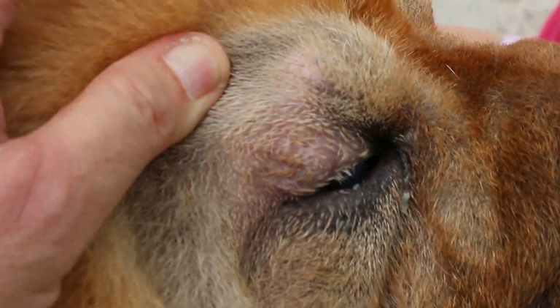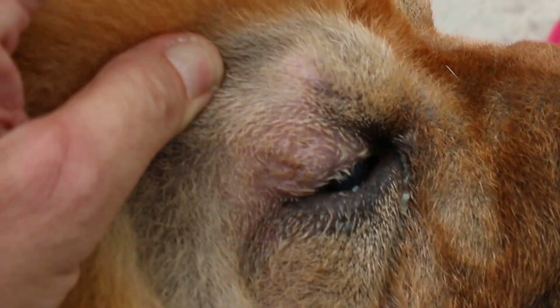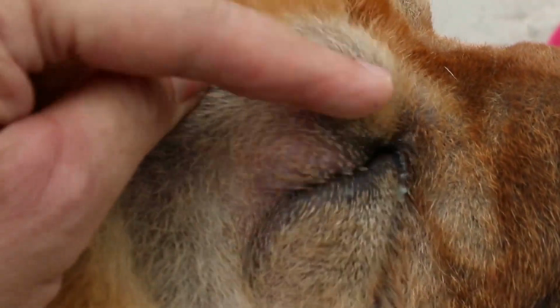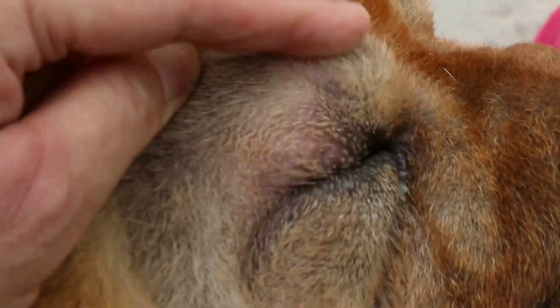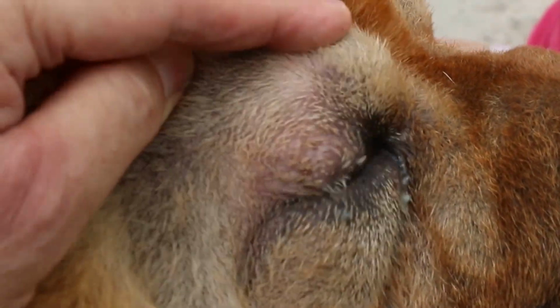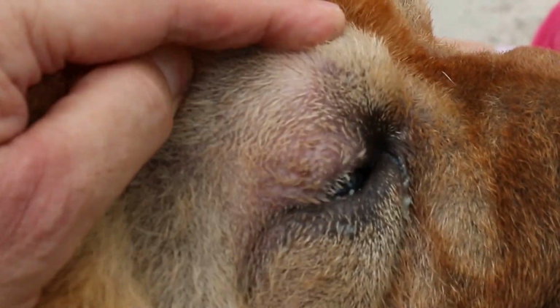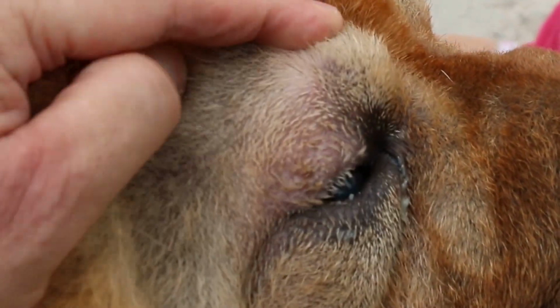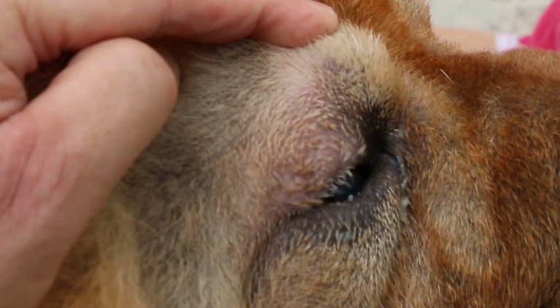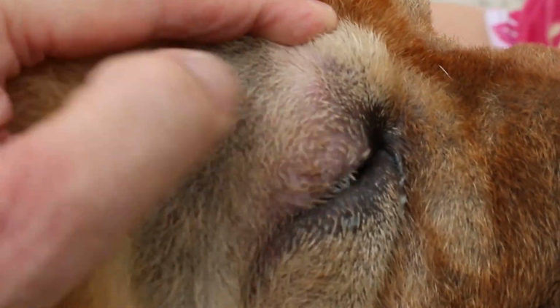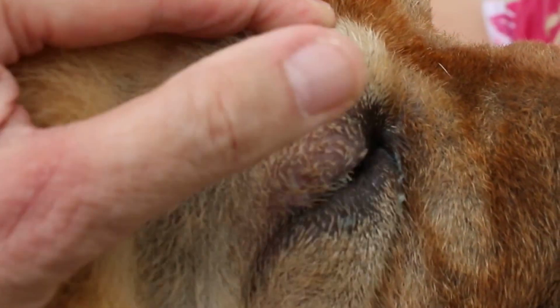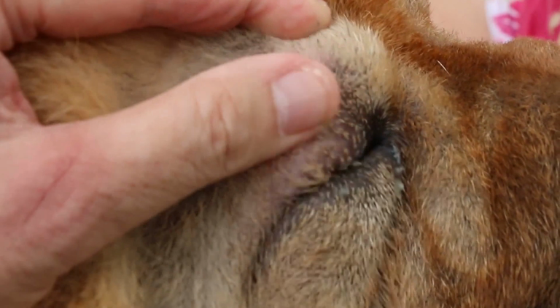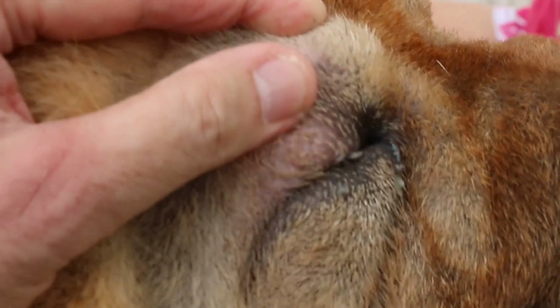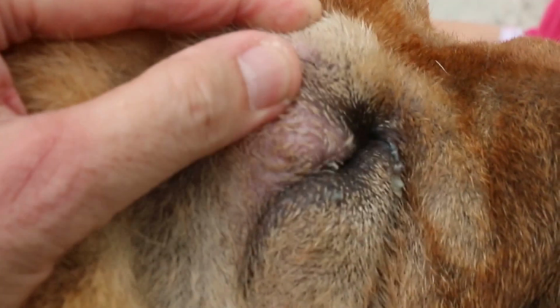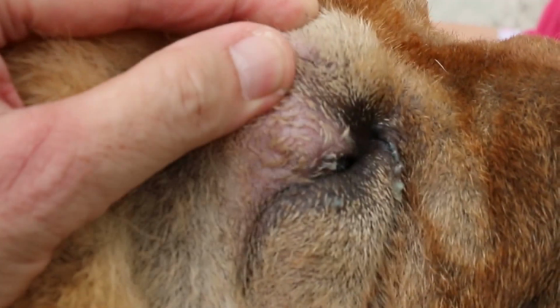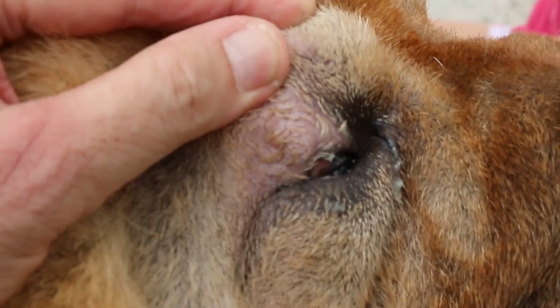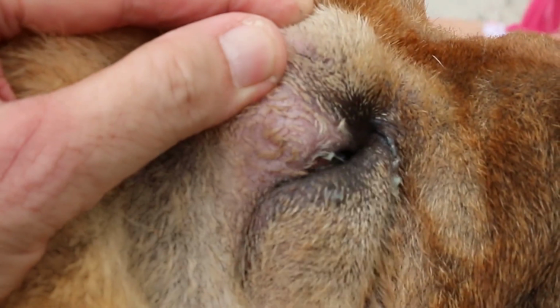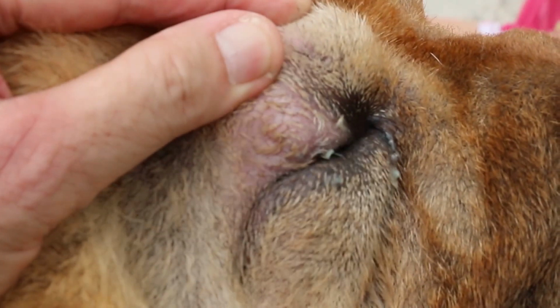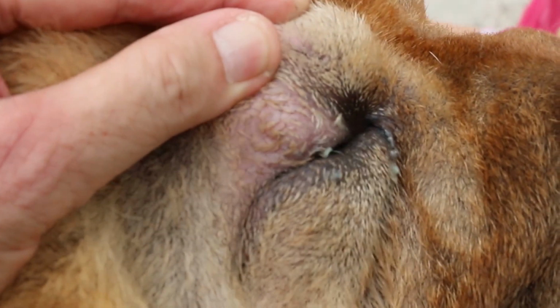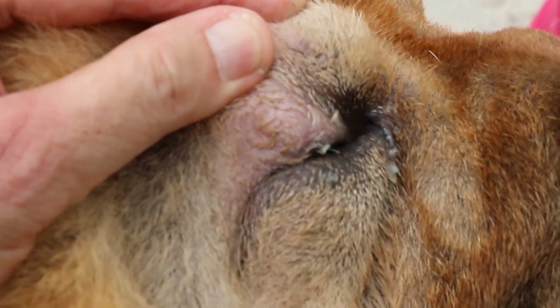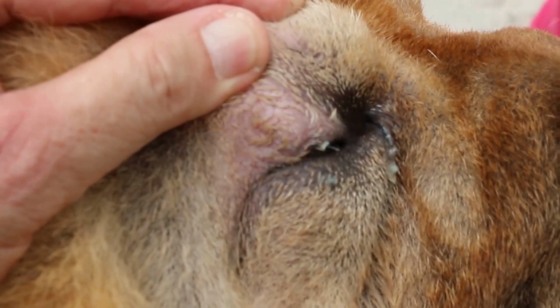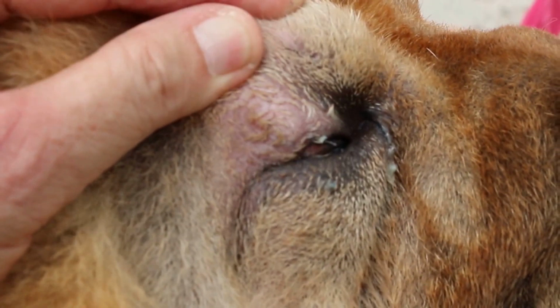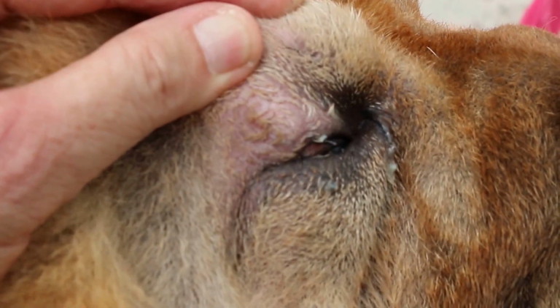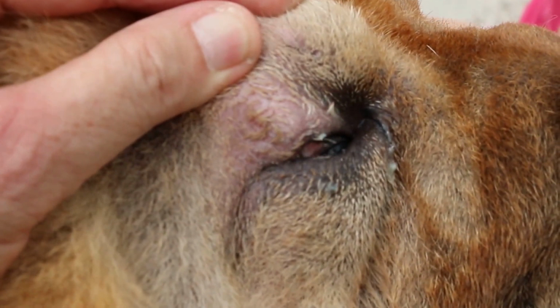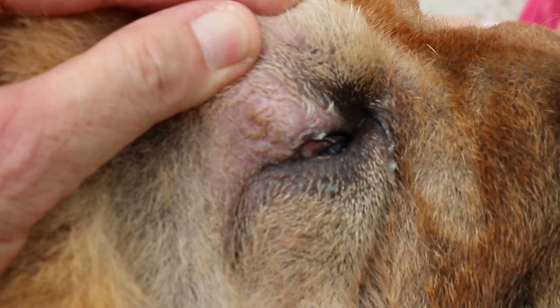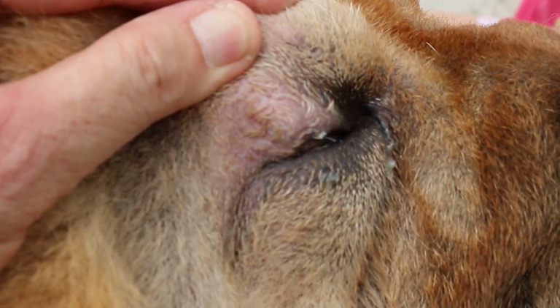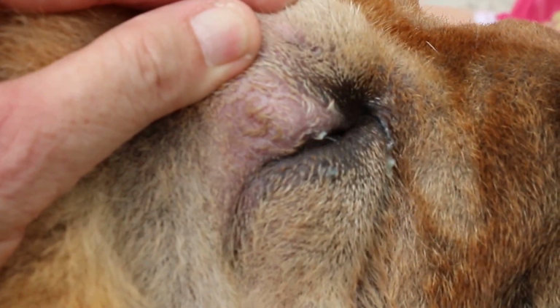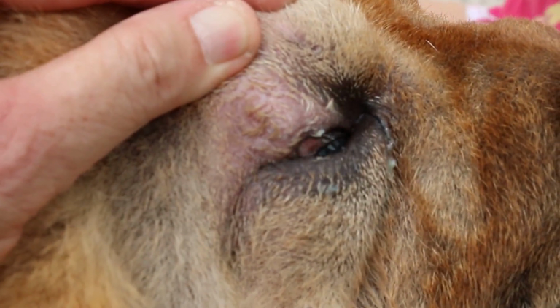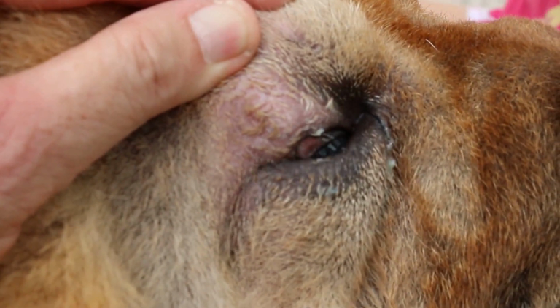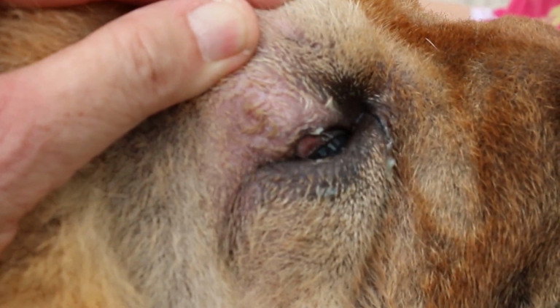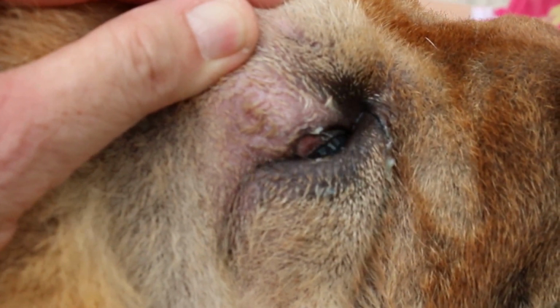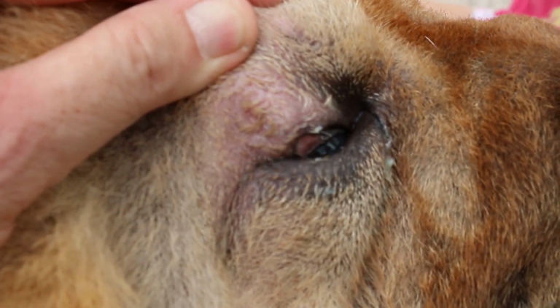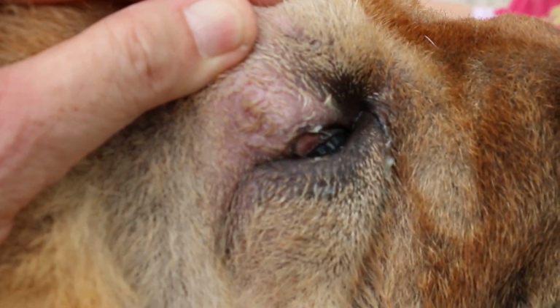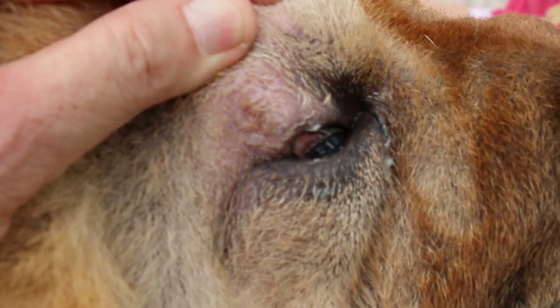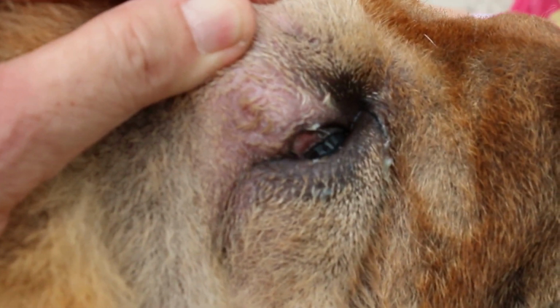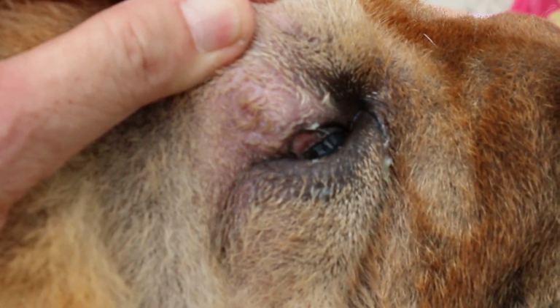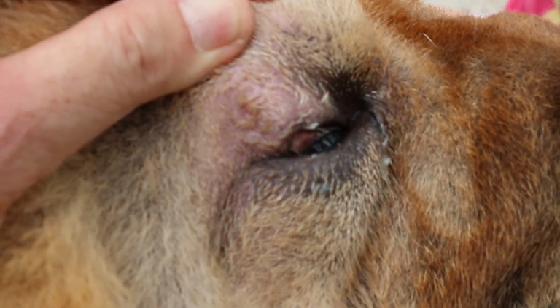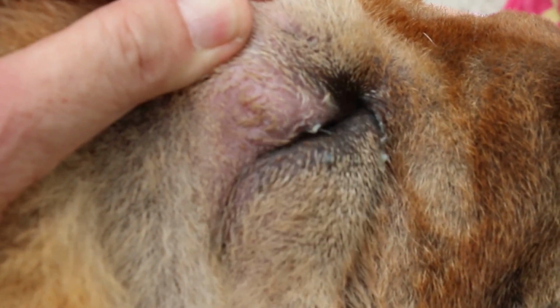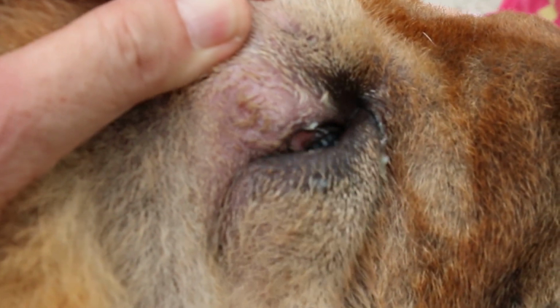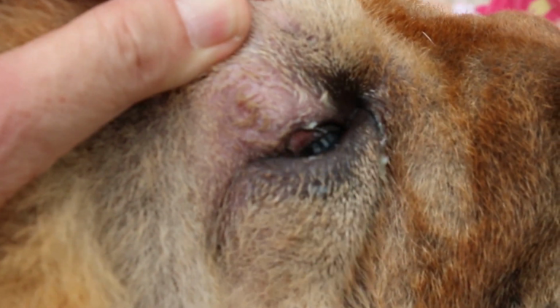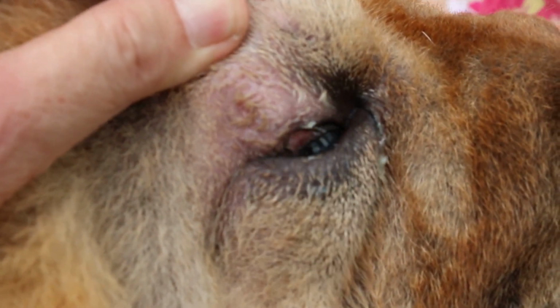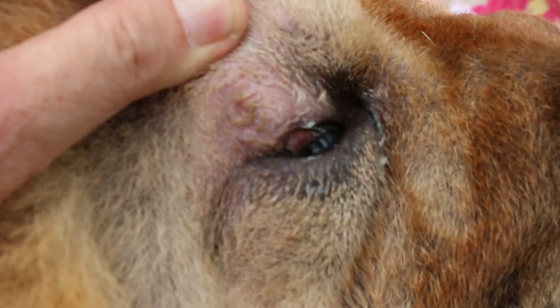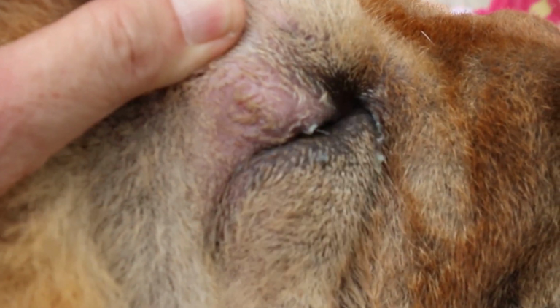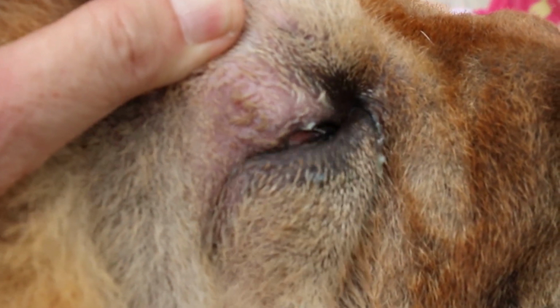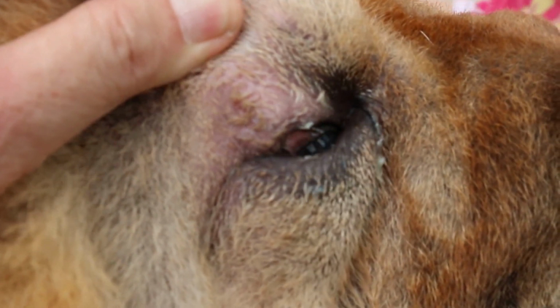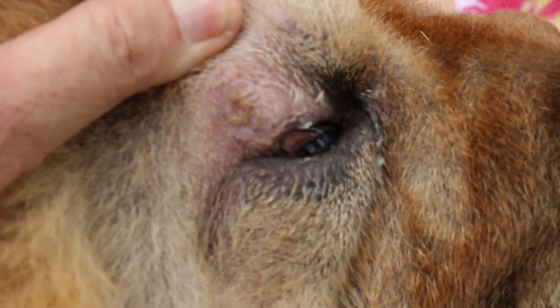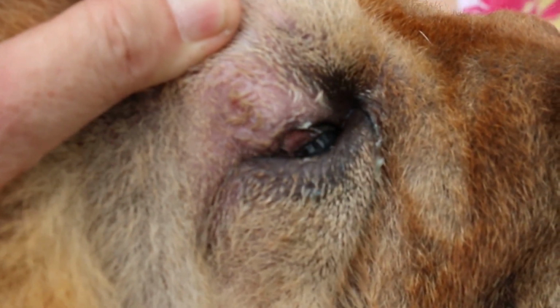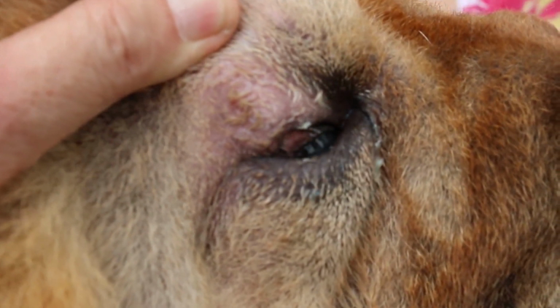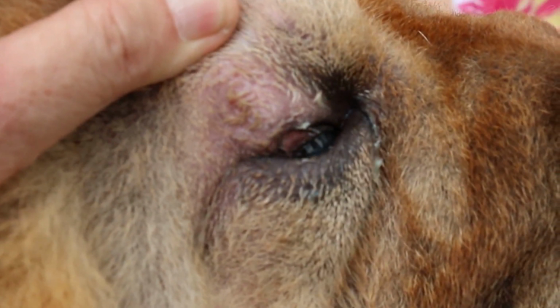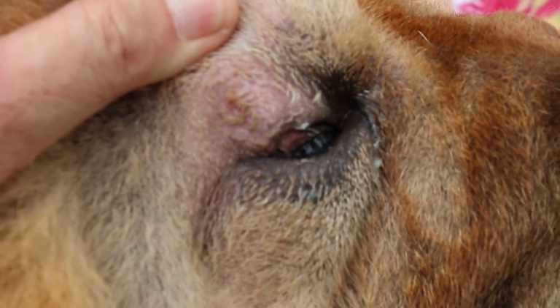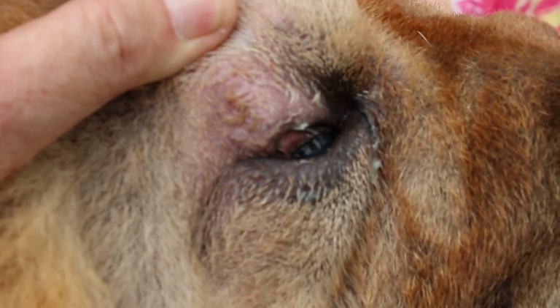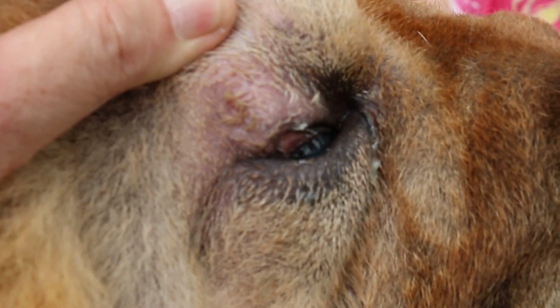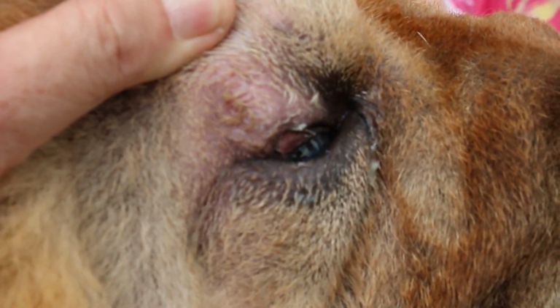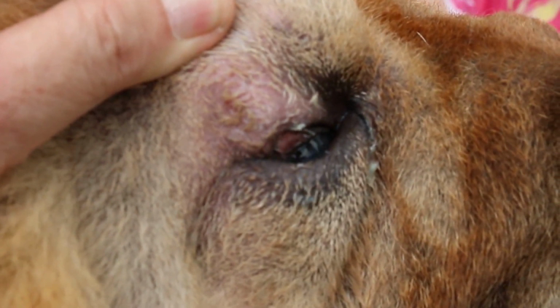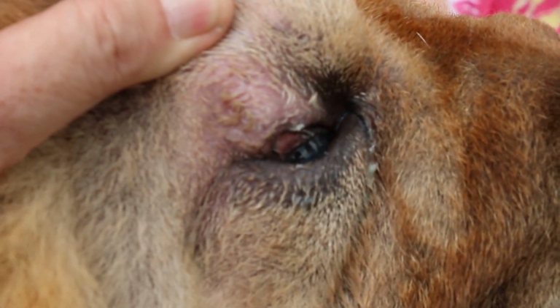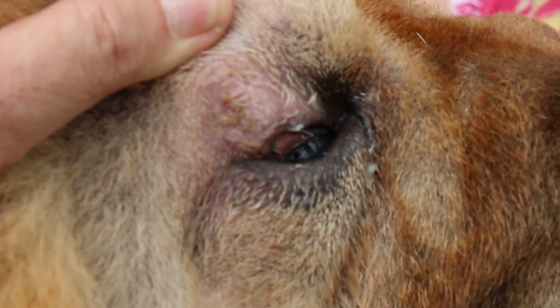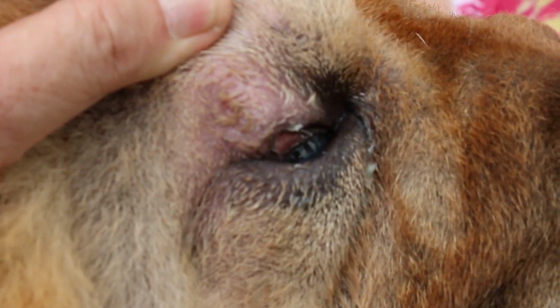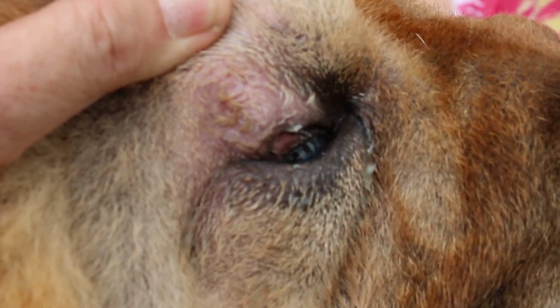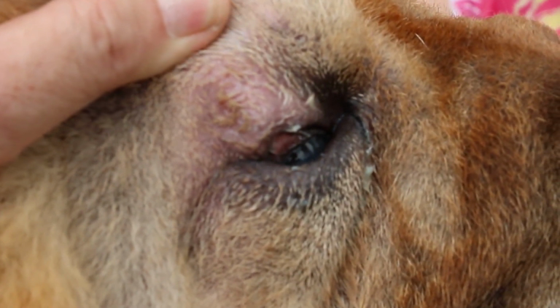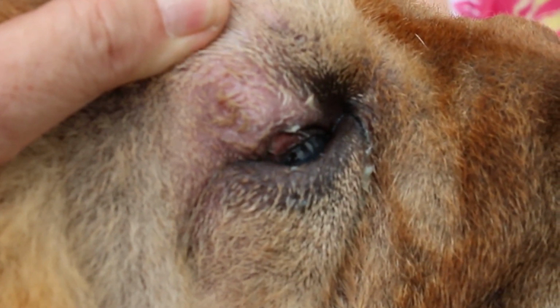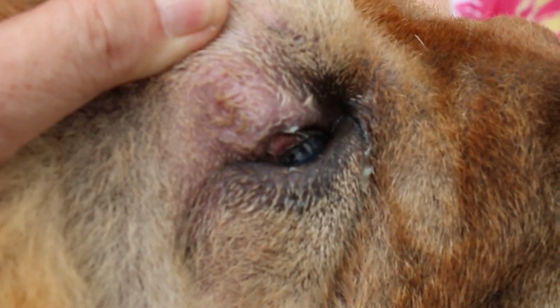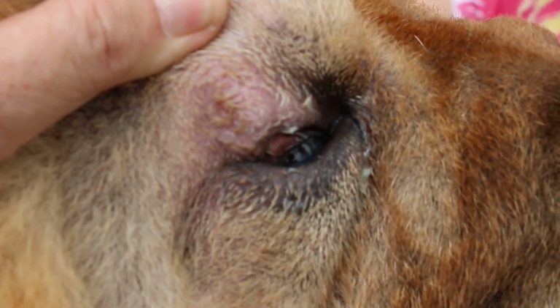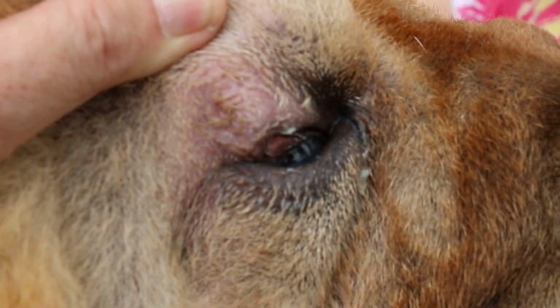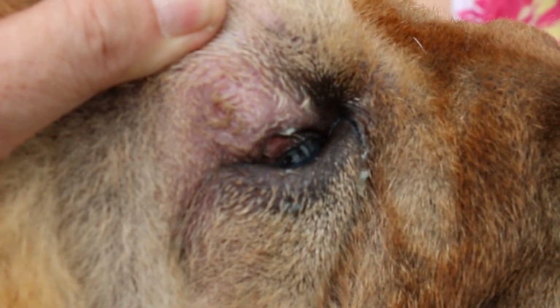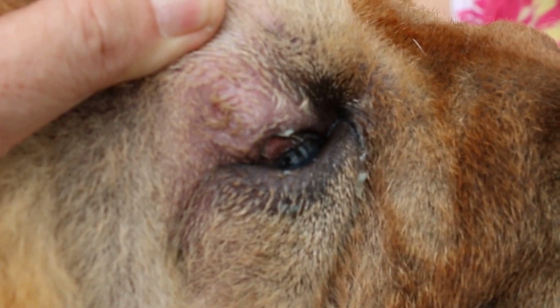This is entropion. It rolls inwards quite a lot, since young. Also, you can see the eyeballs are quite small.